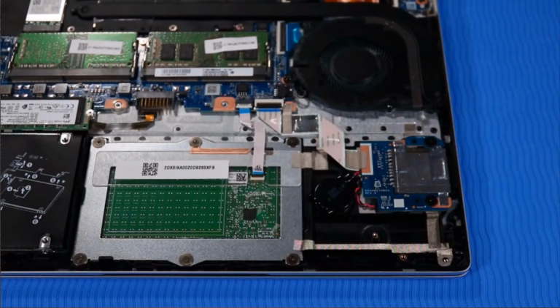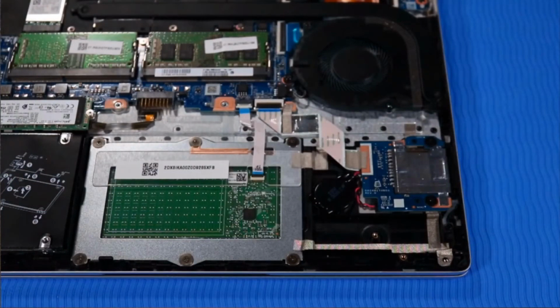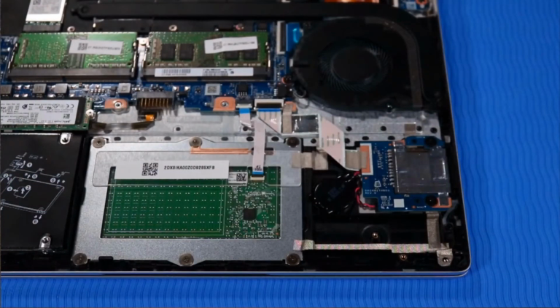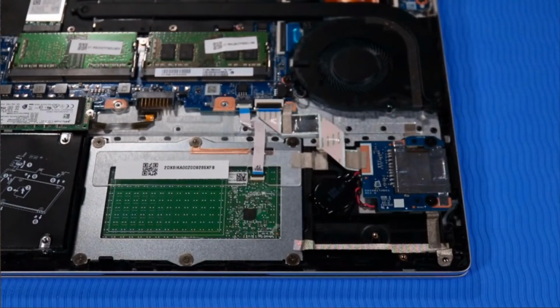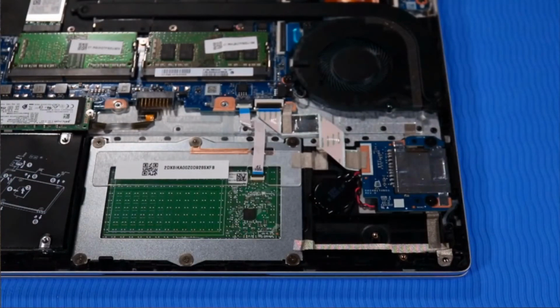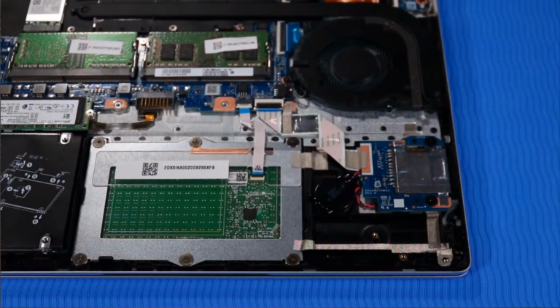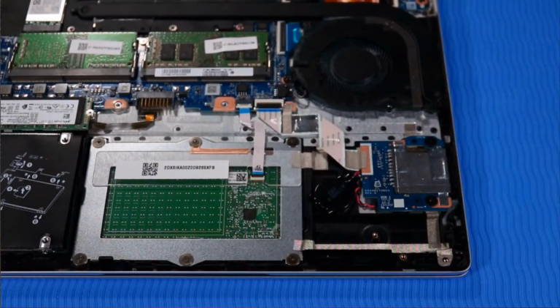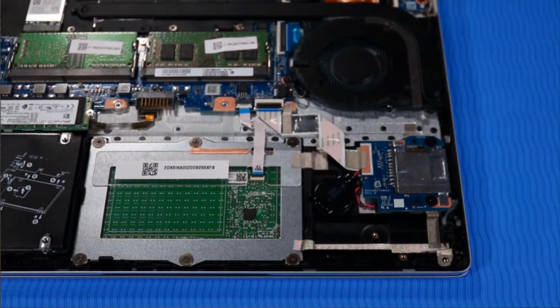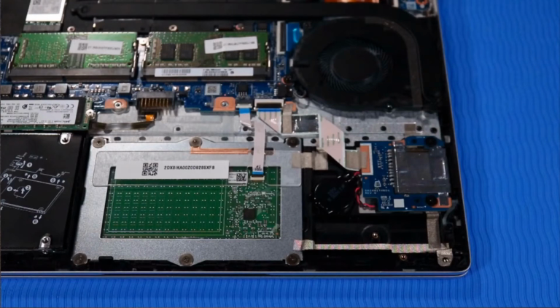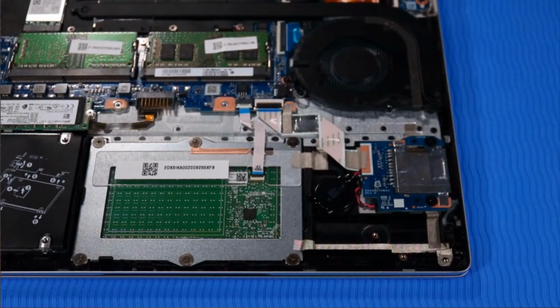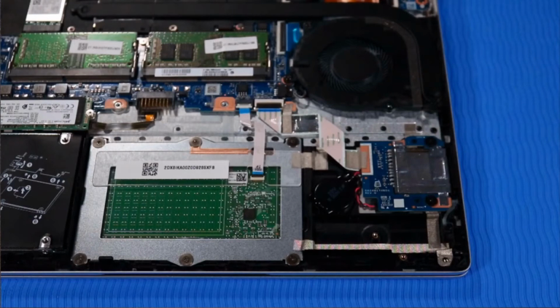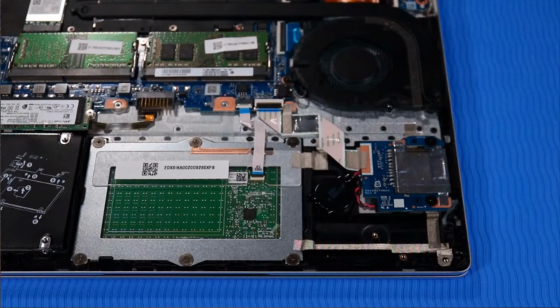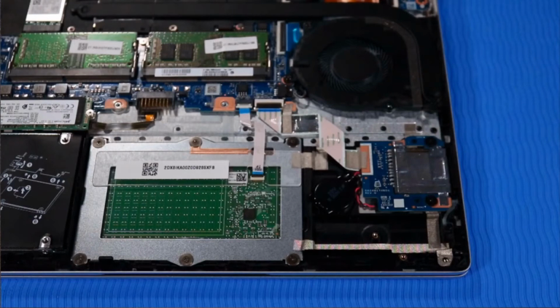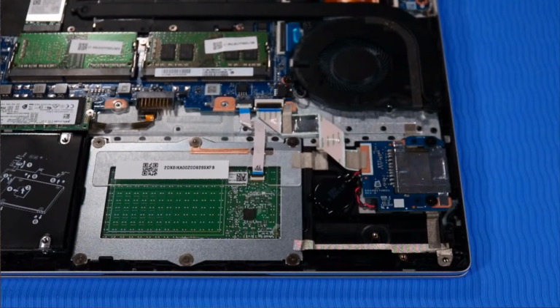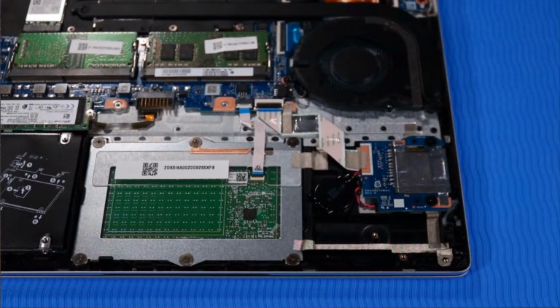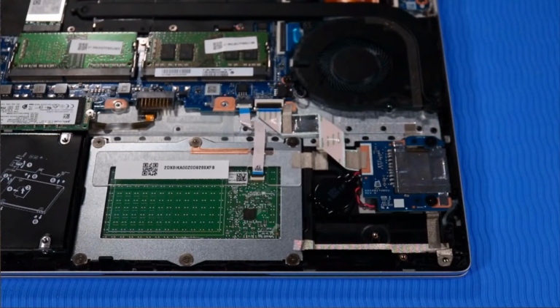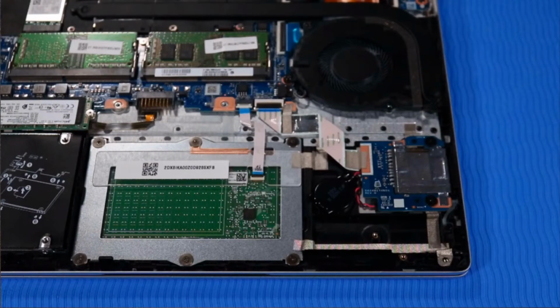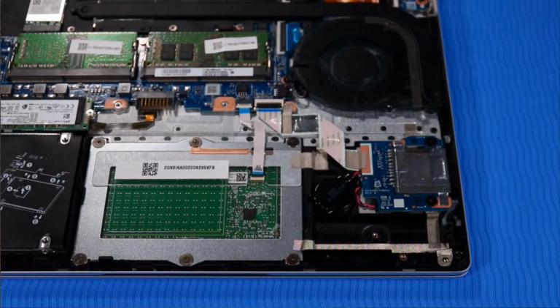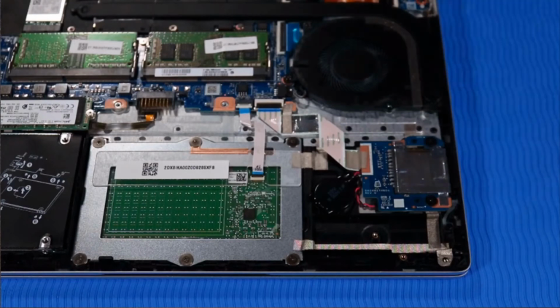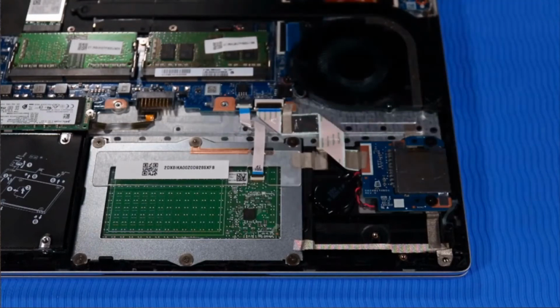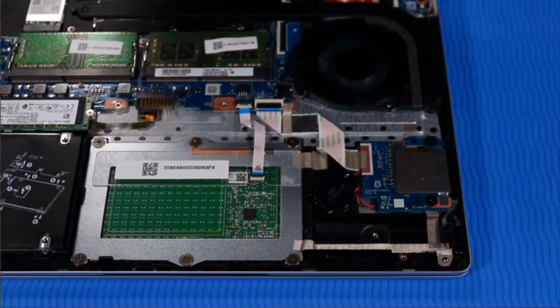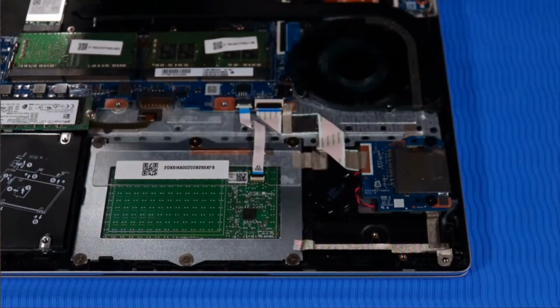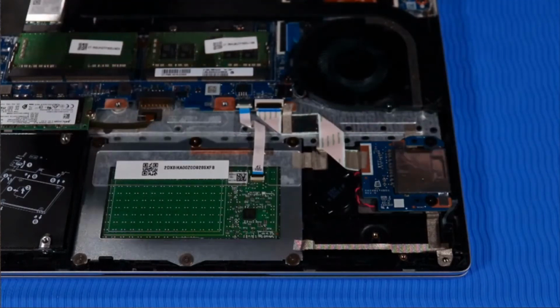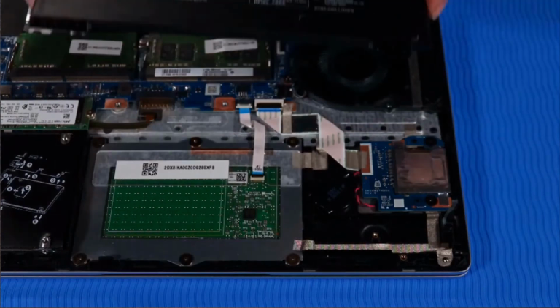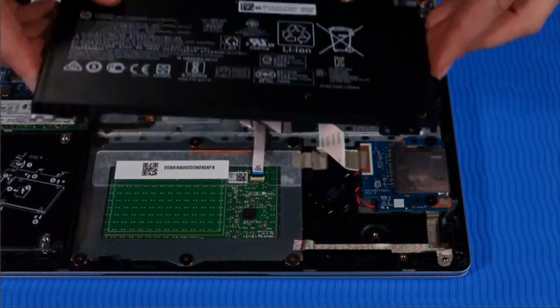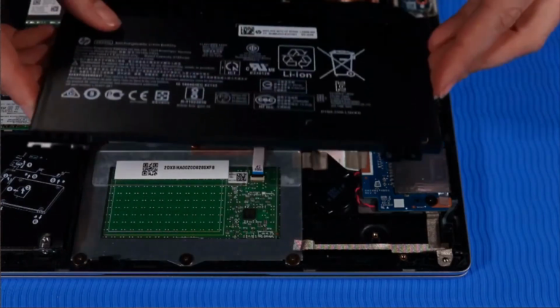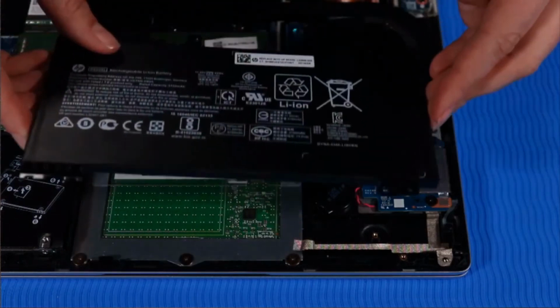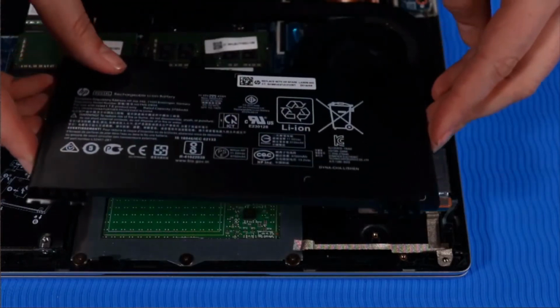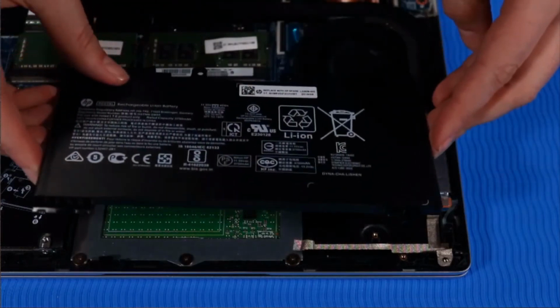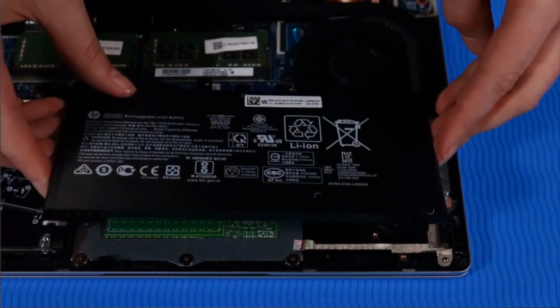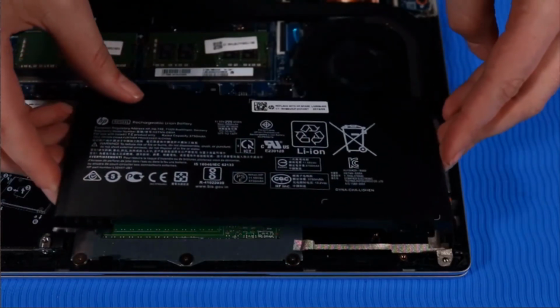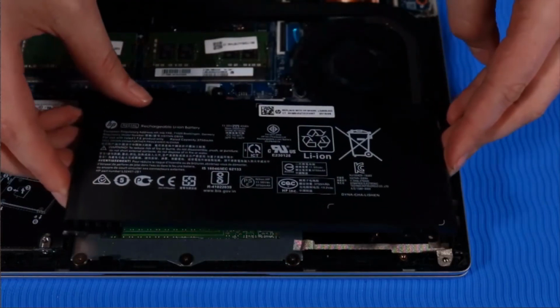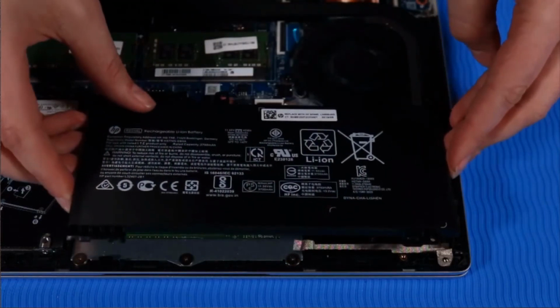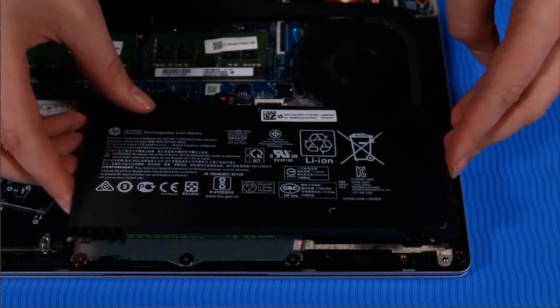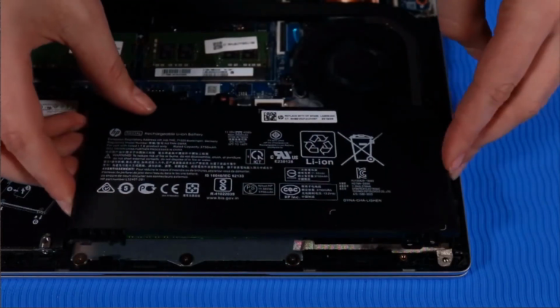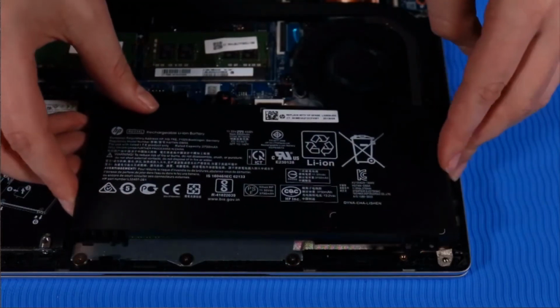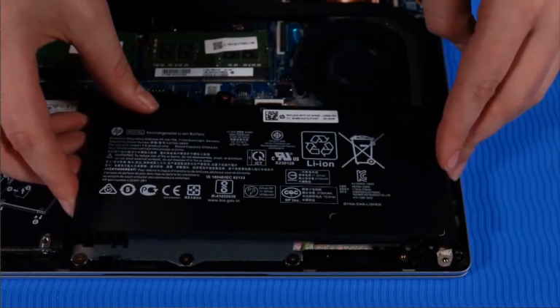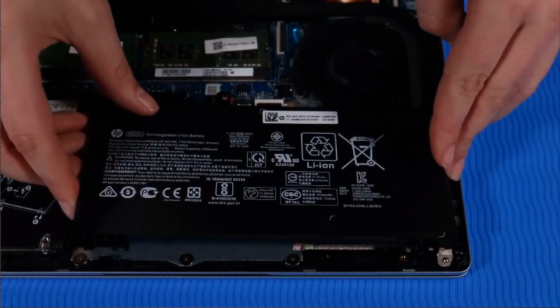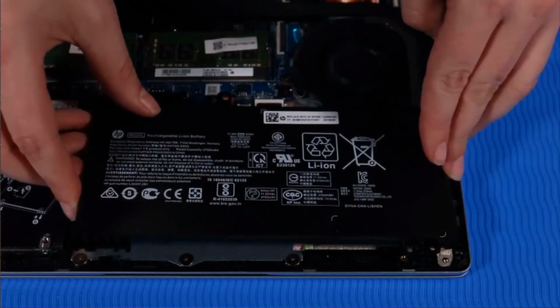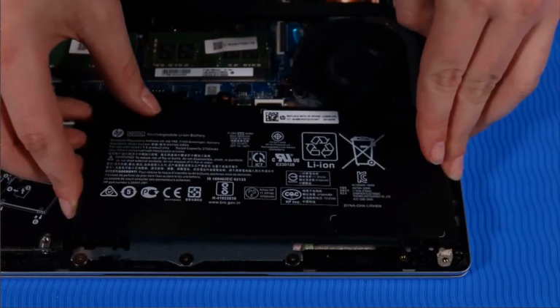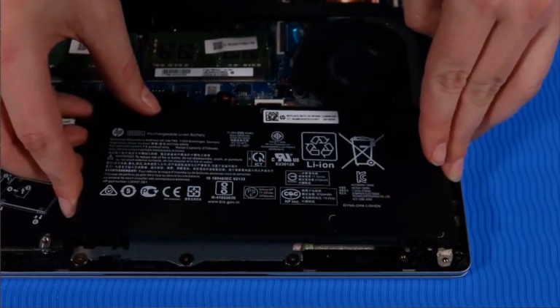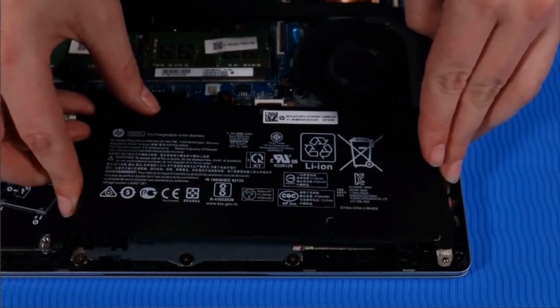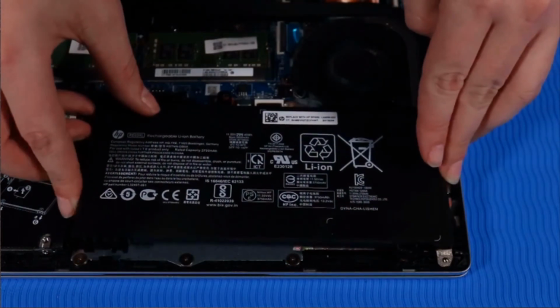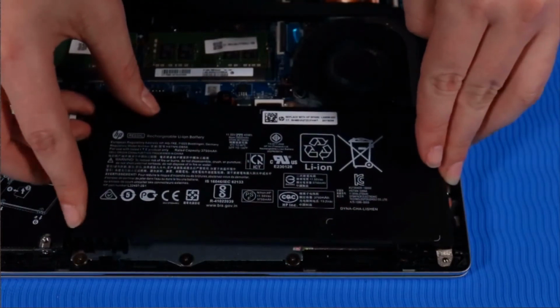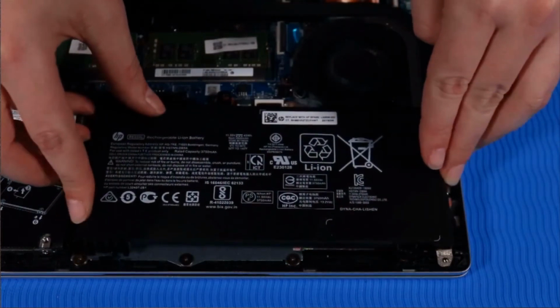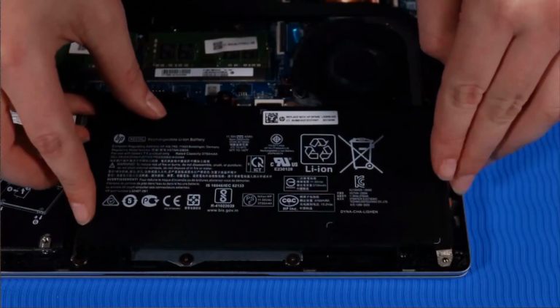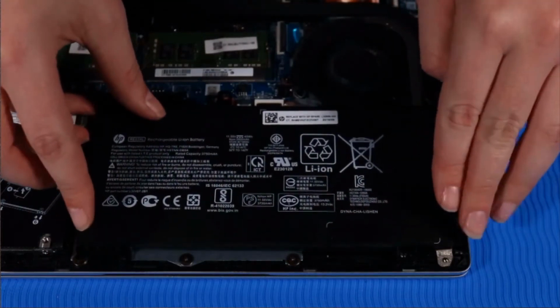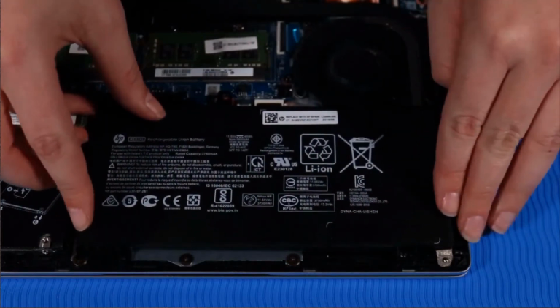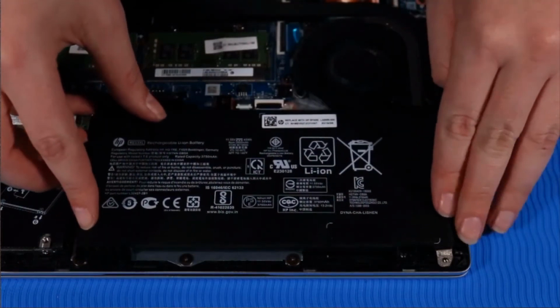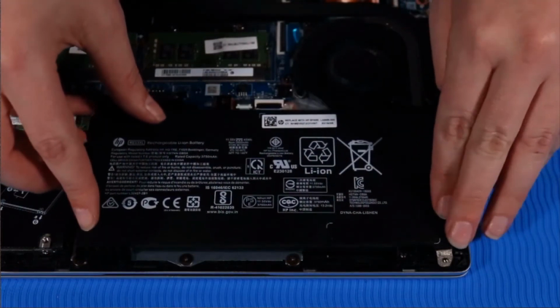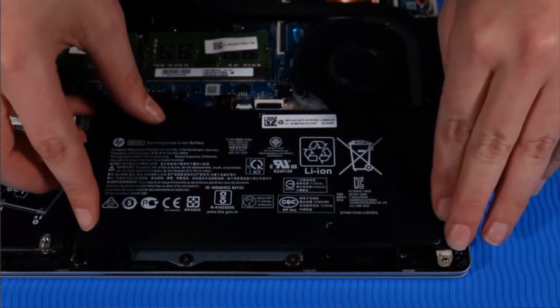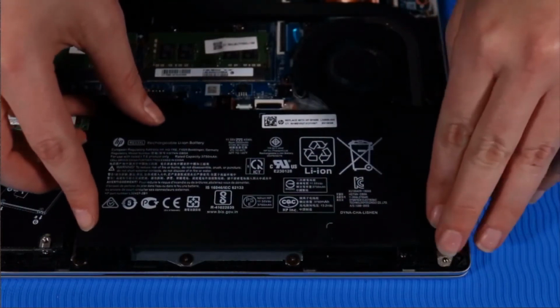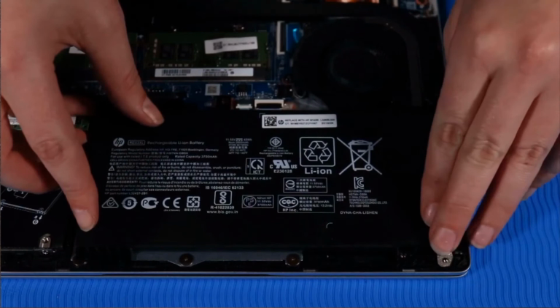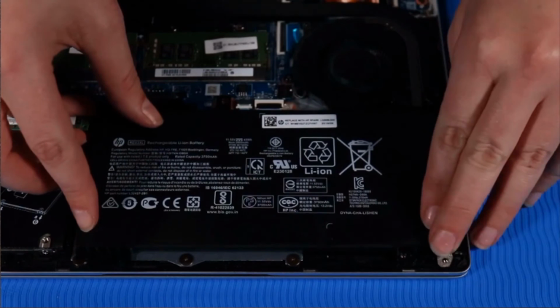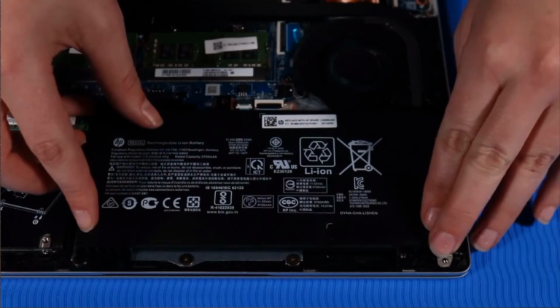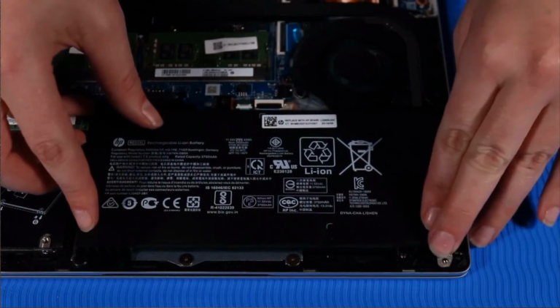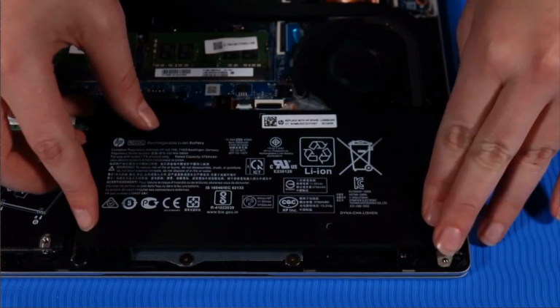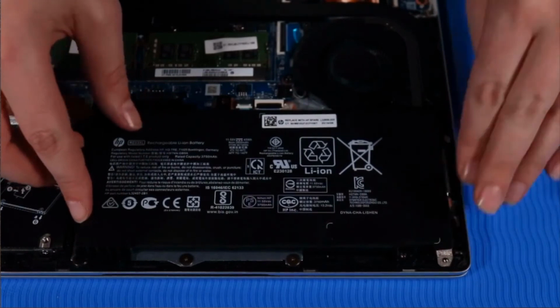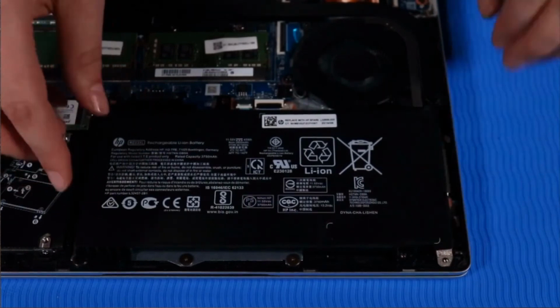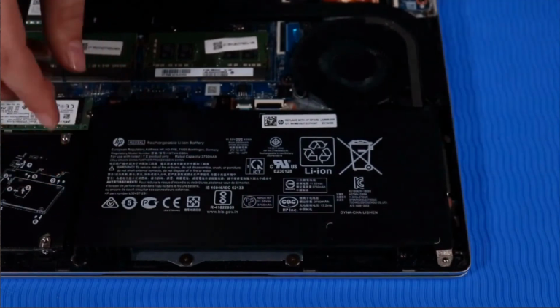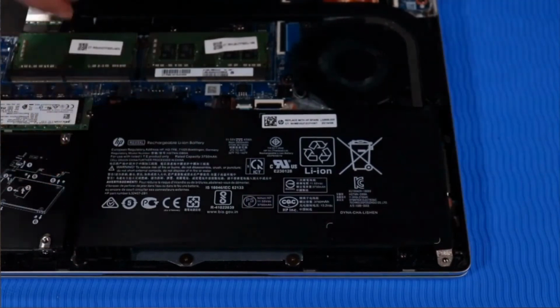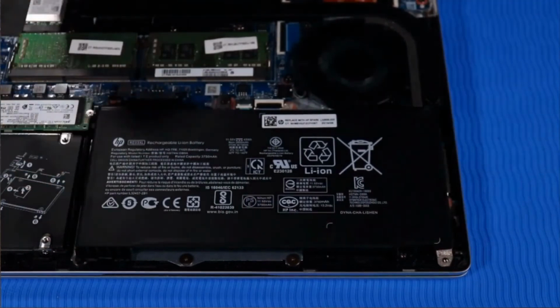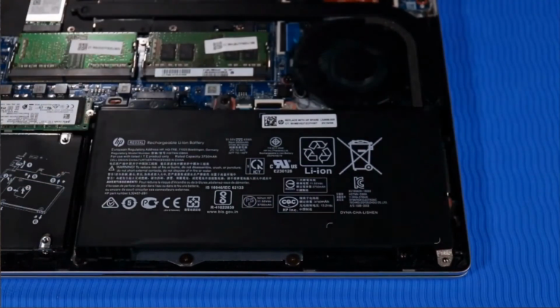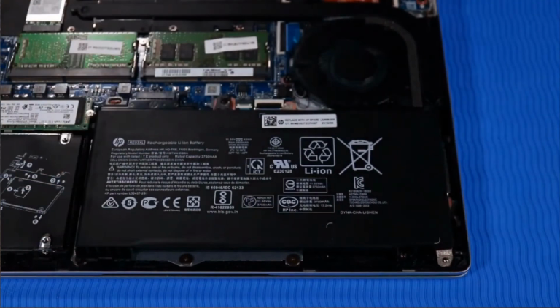Replacement. Toe the battery into the tabs at the edge of the top cover, and then lay it onto its alignment pins.